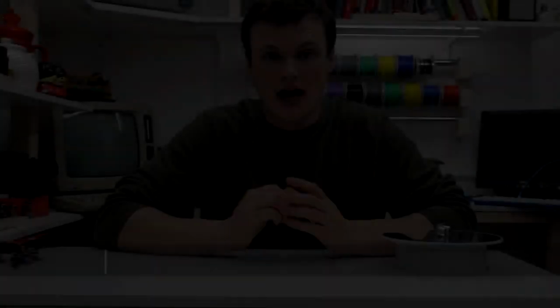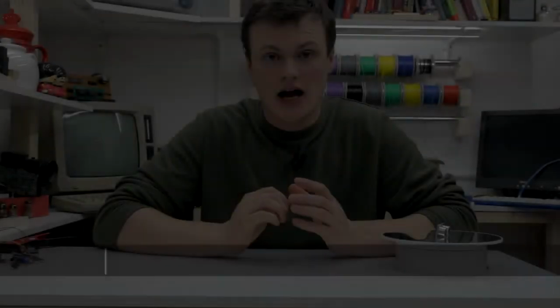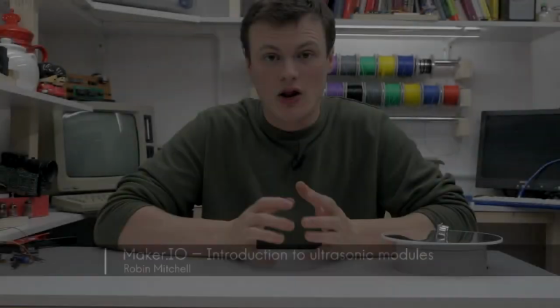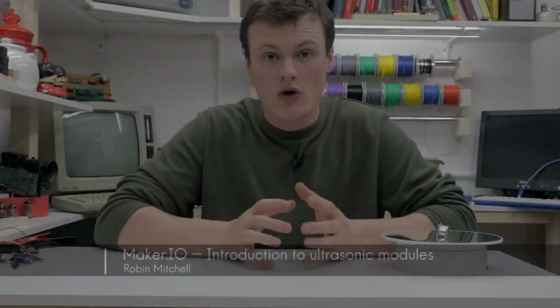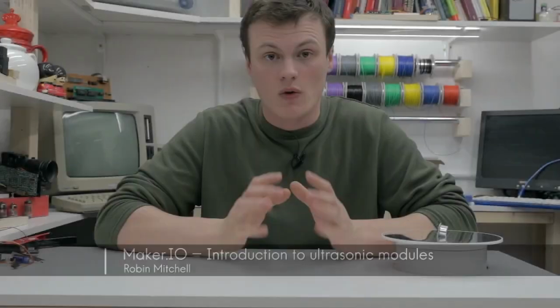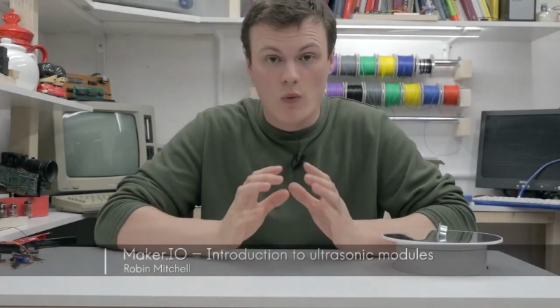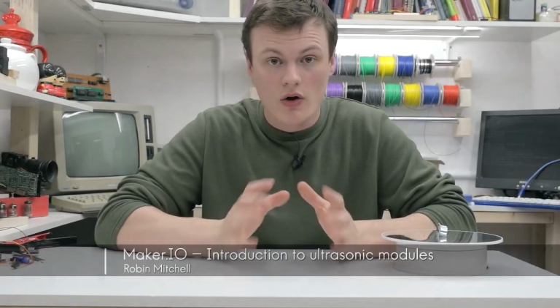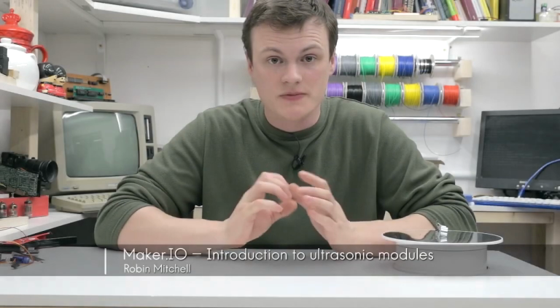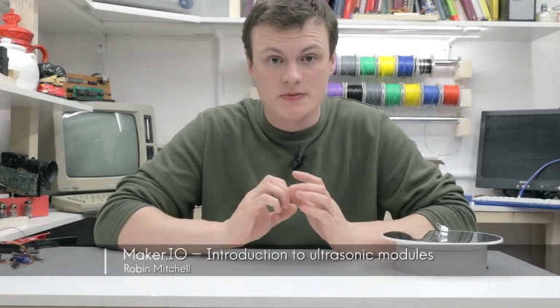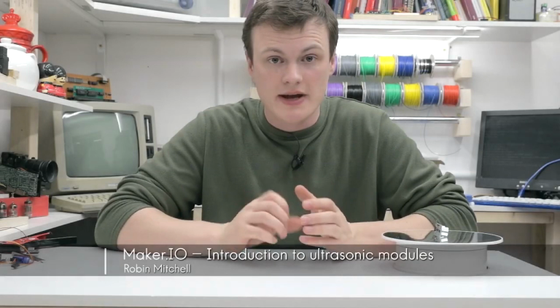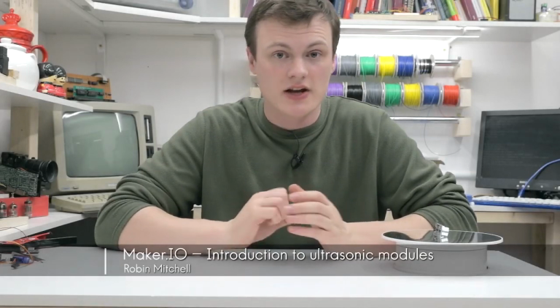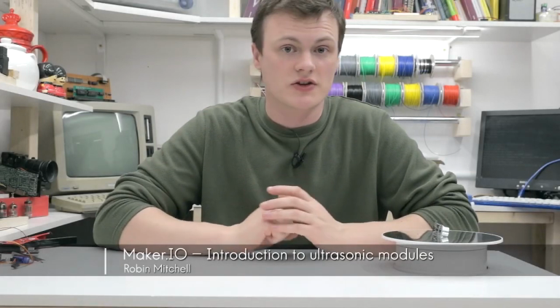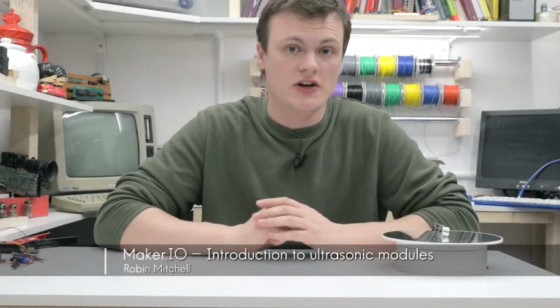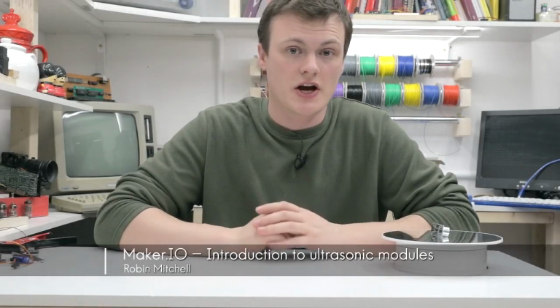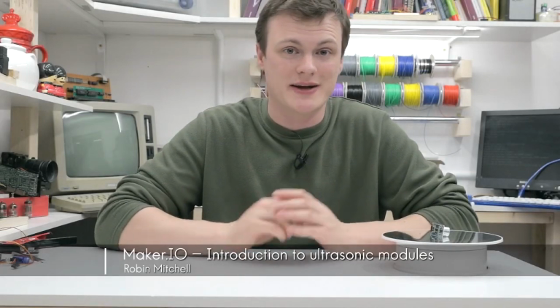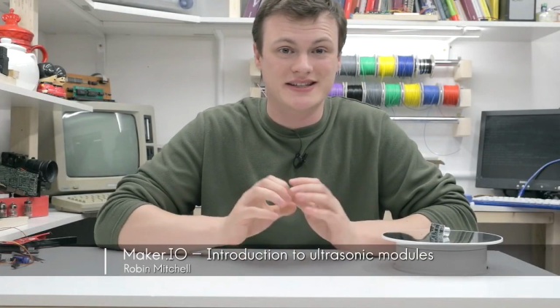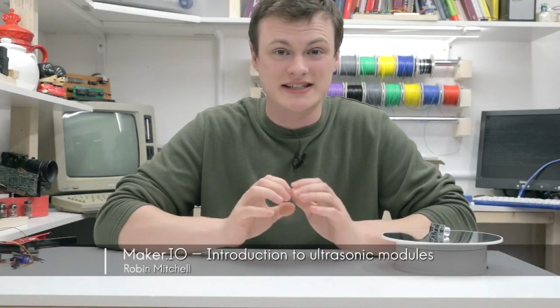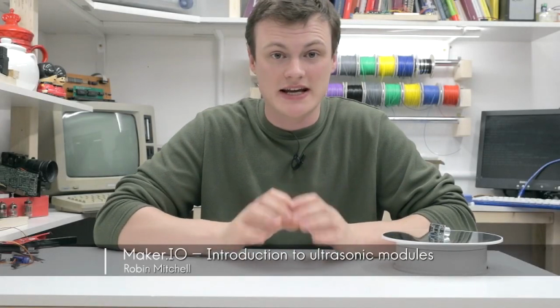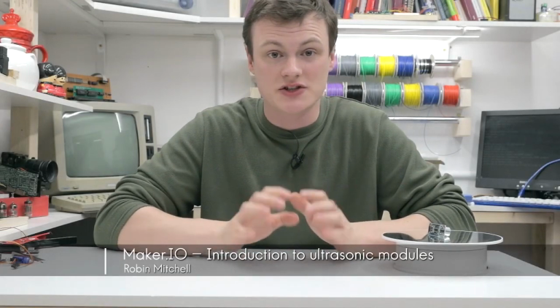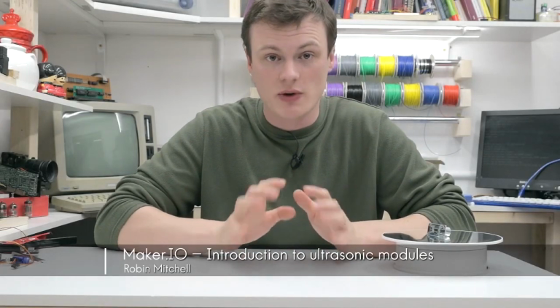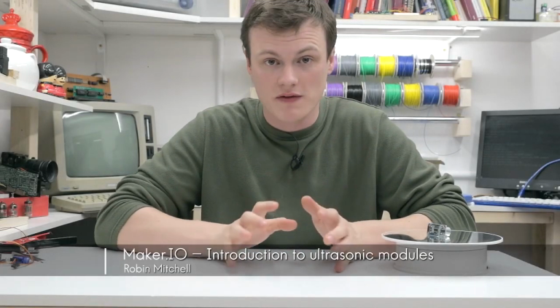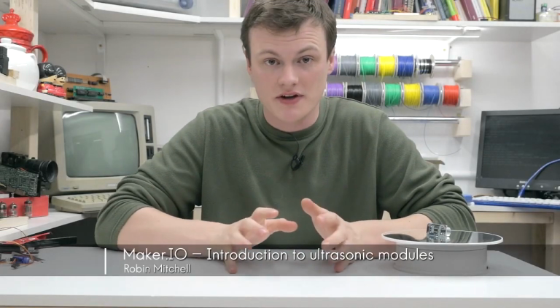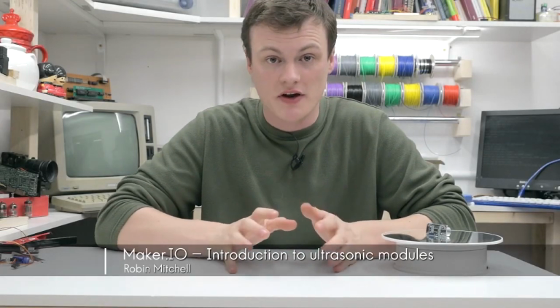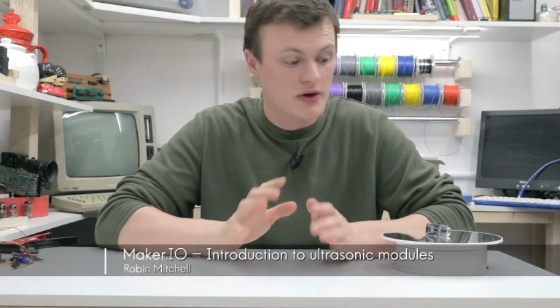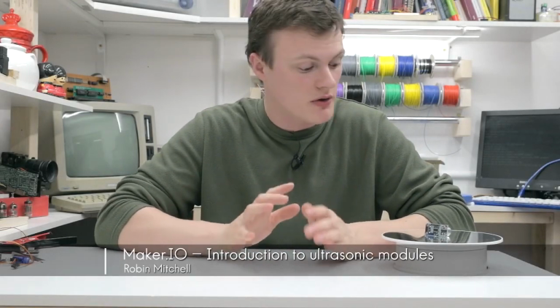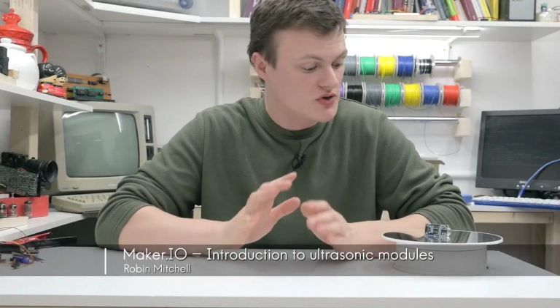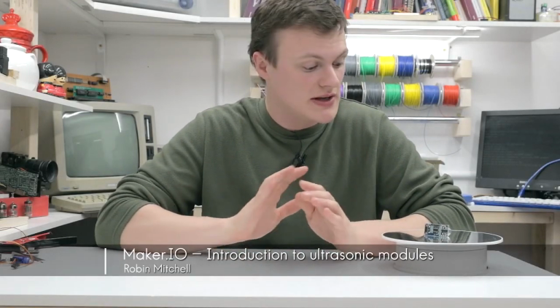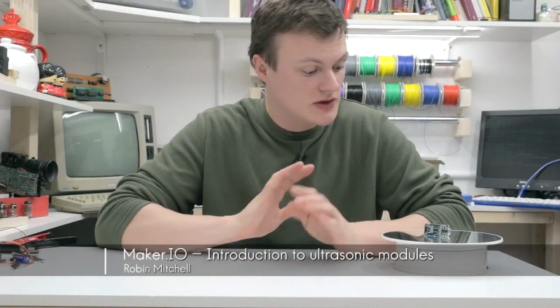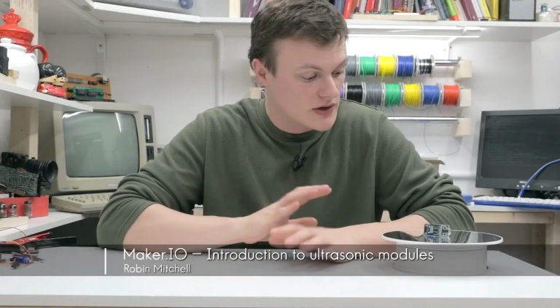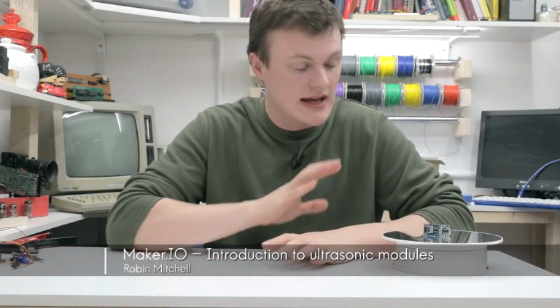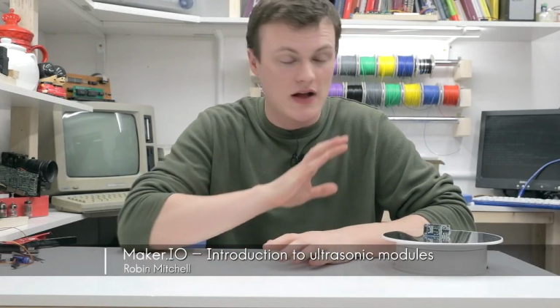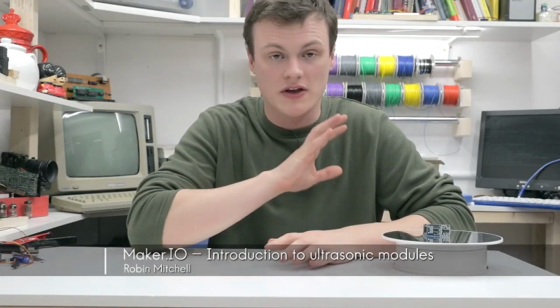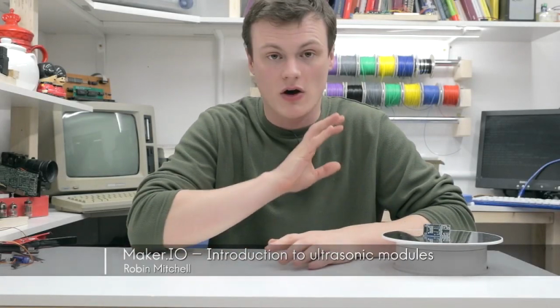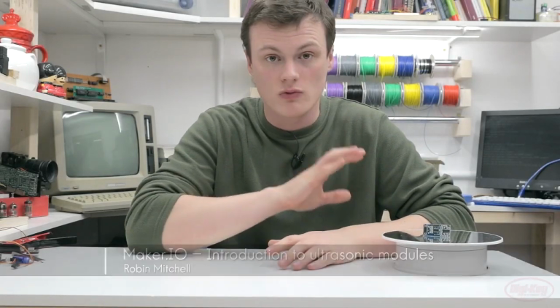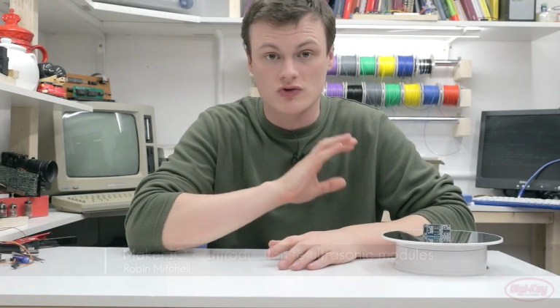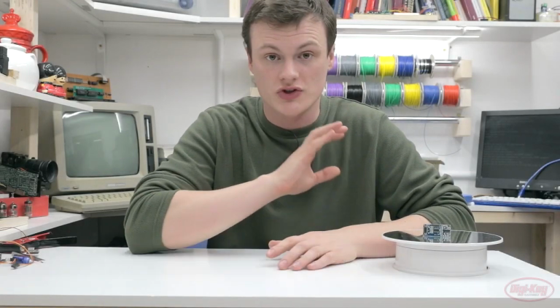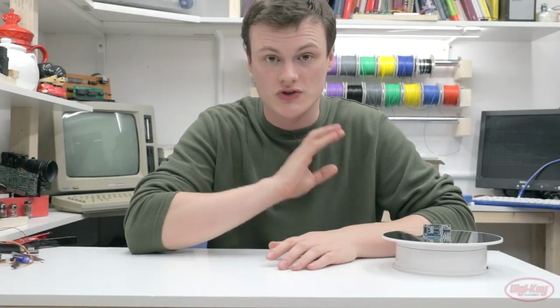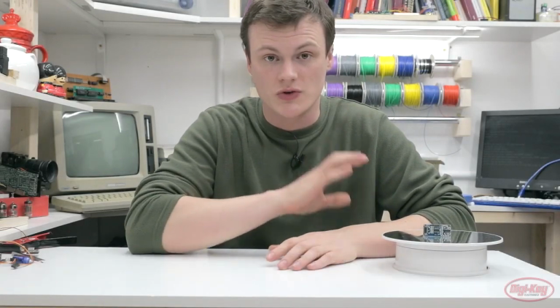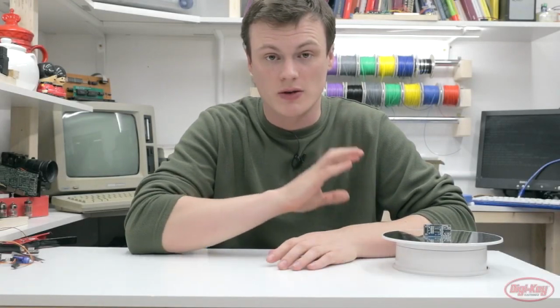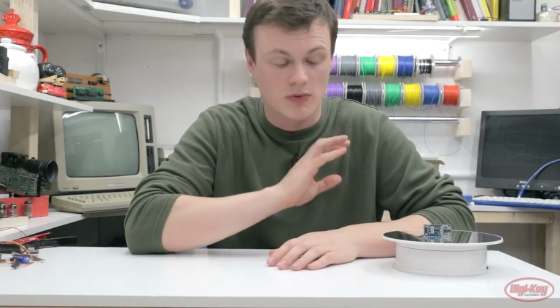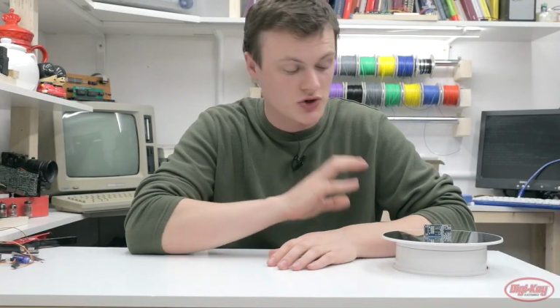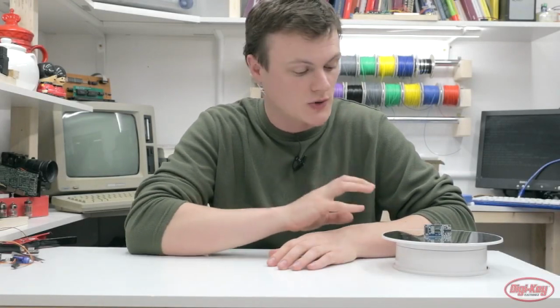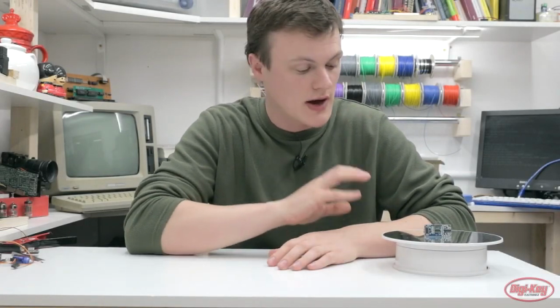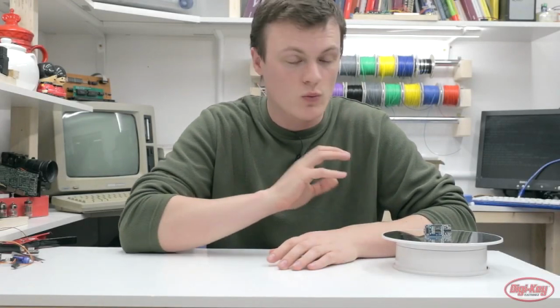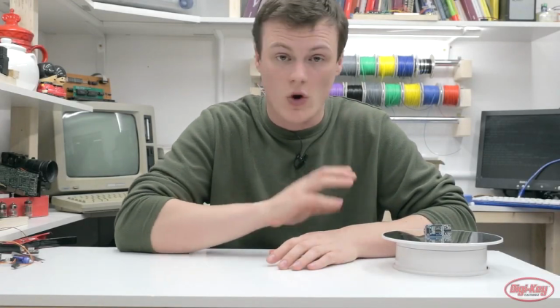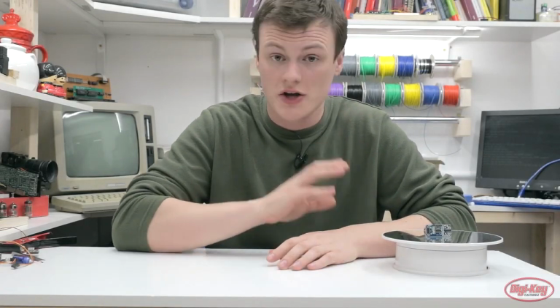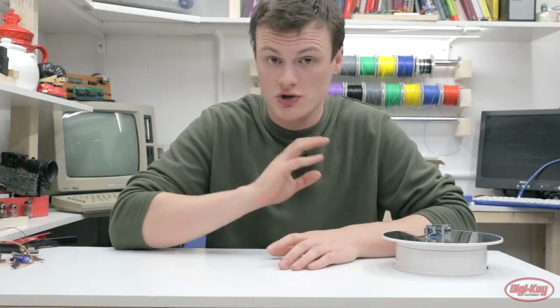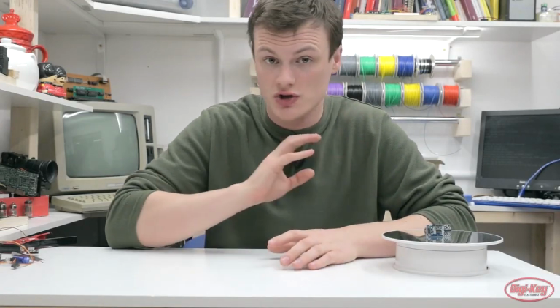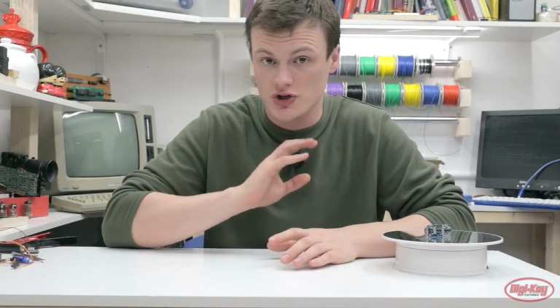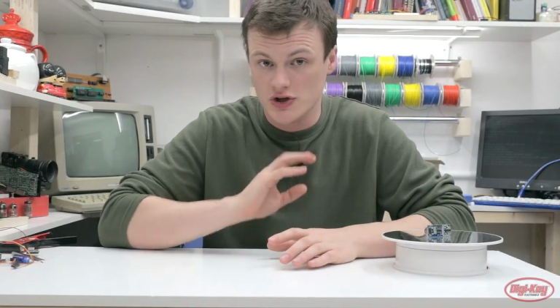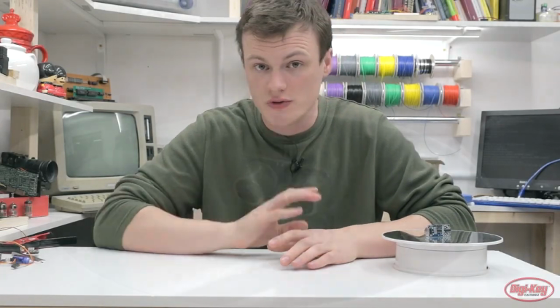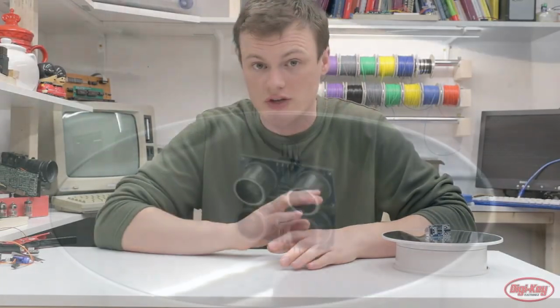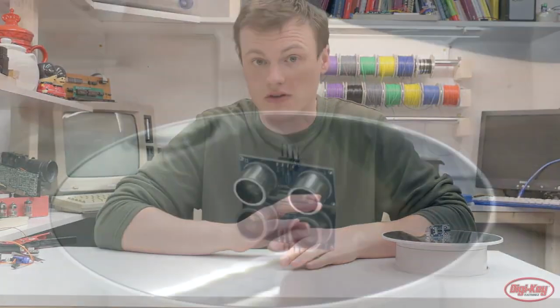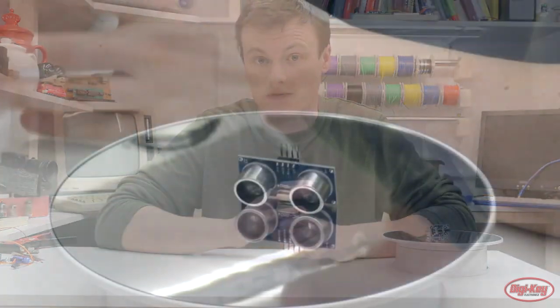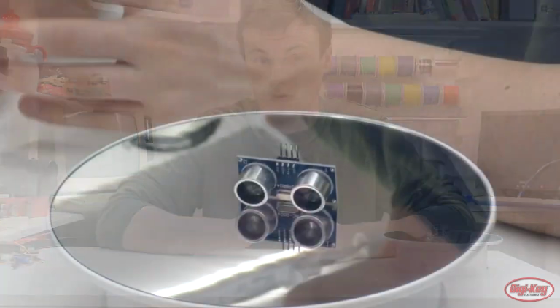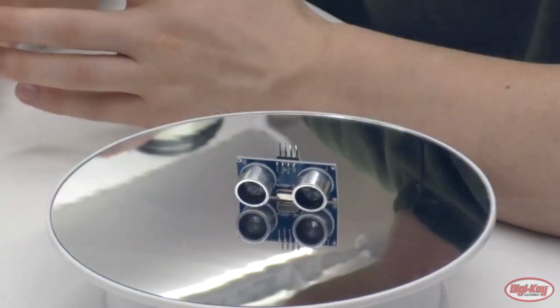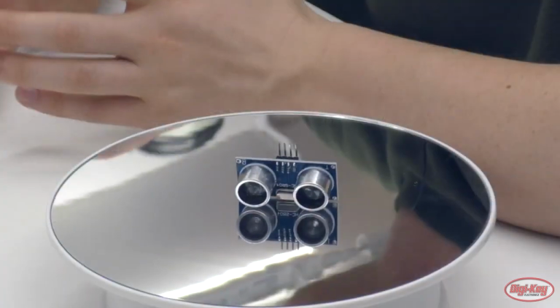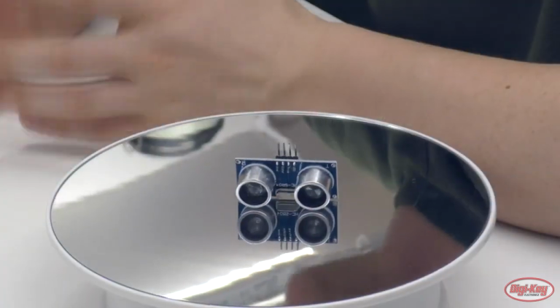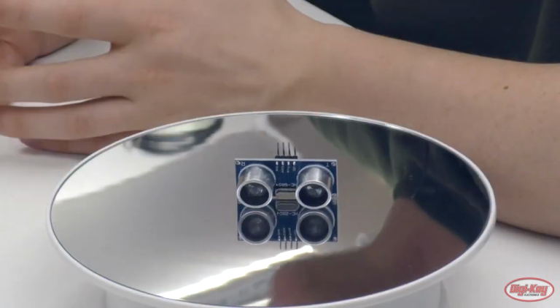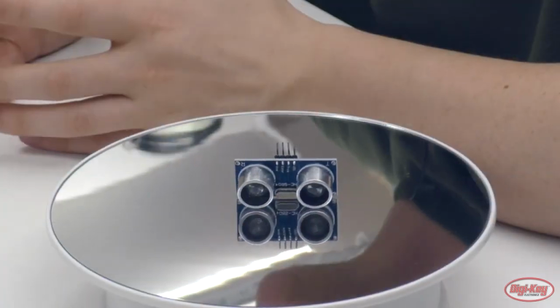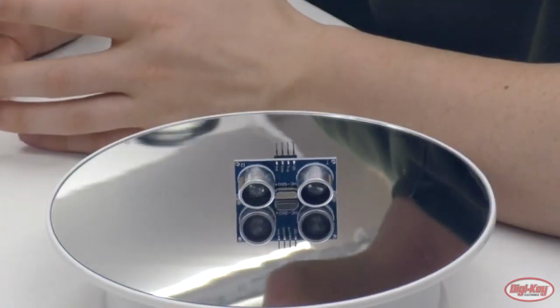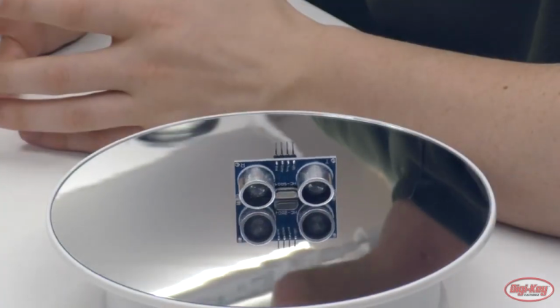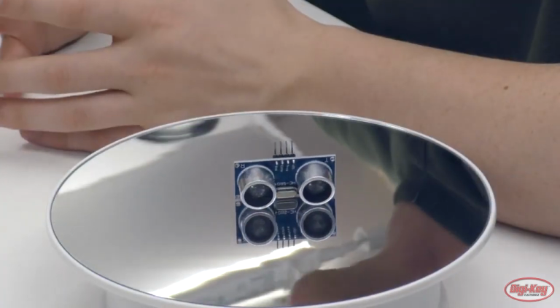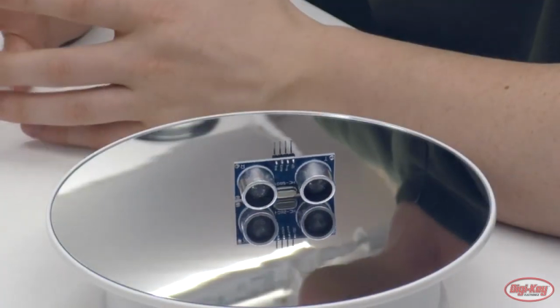Hello and welcome to Maker.io. In today's quick video we're going to be looking at the ultrasonic module and why you should use it for object avoidance.